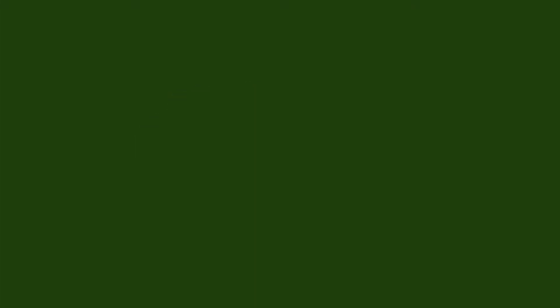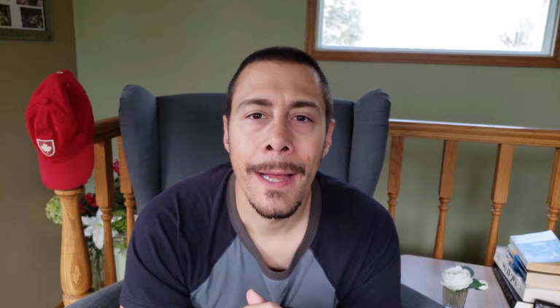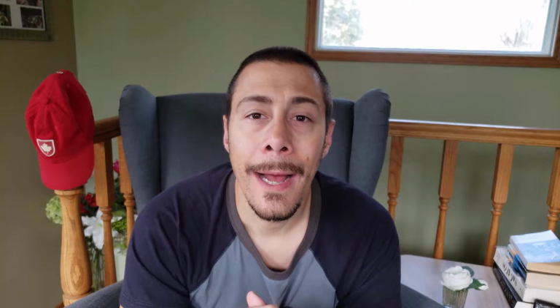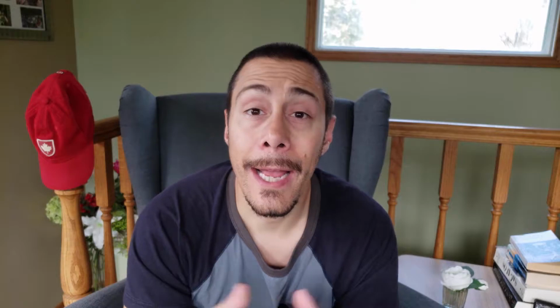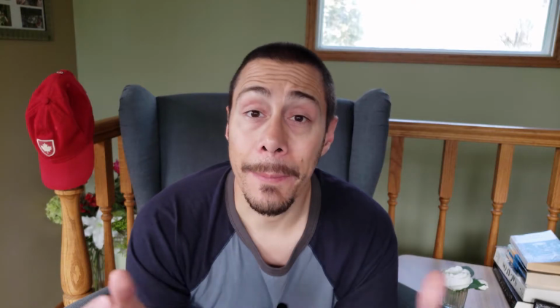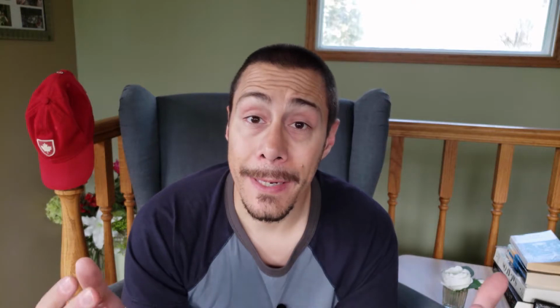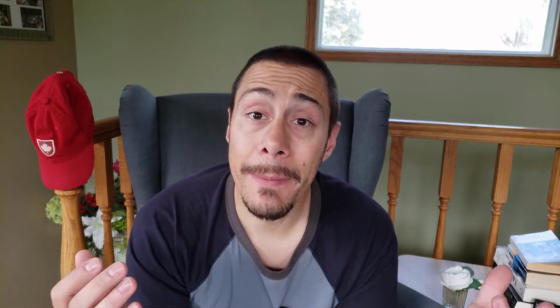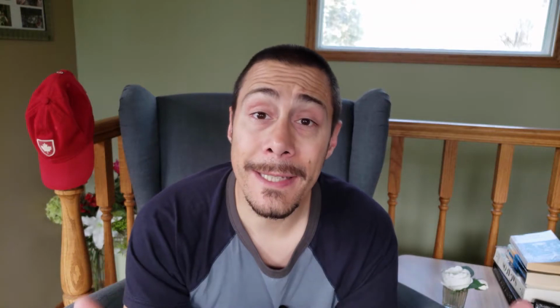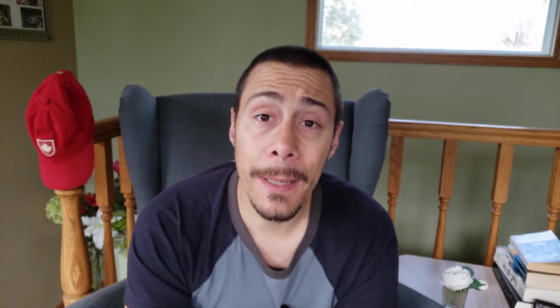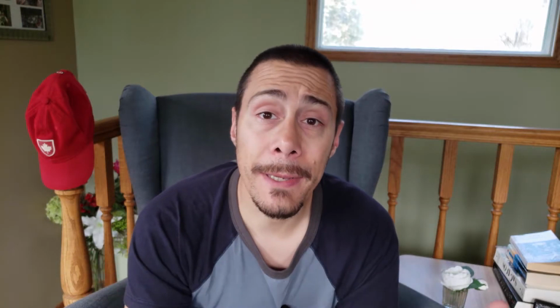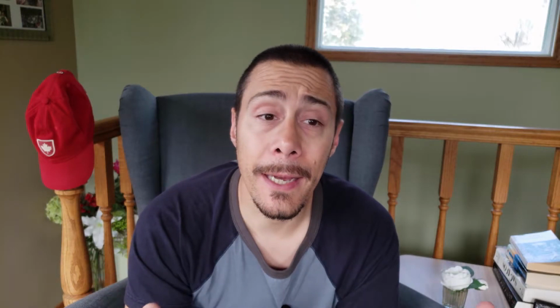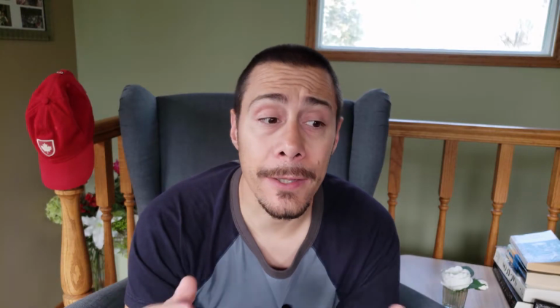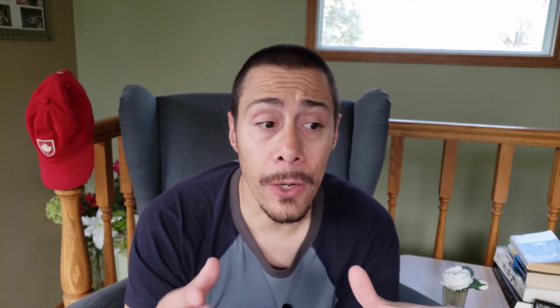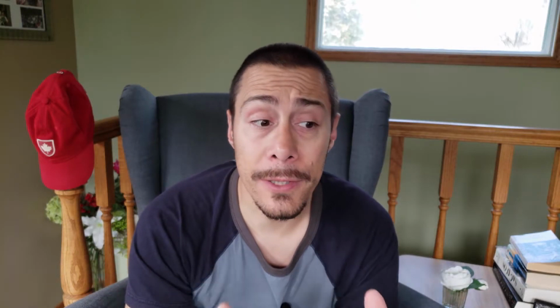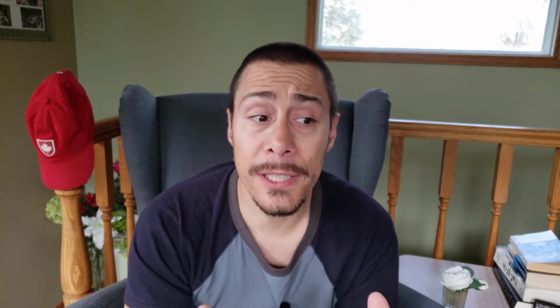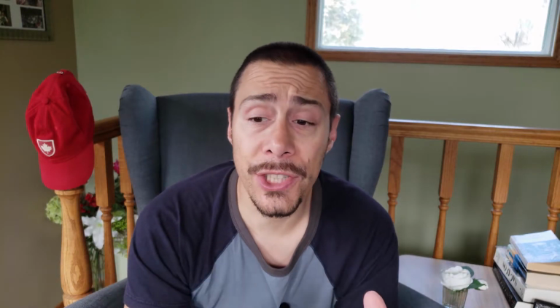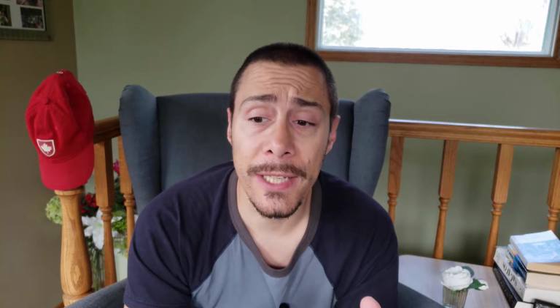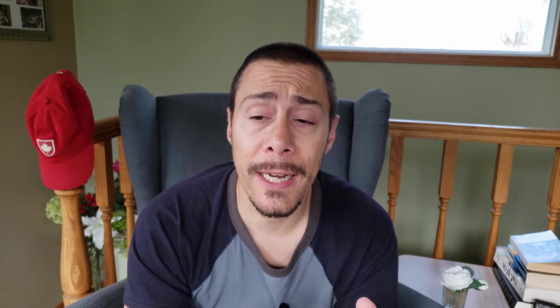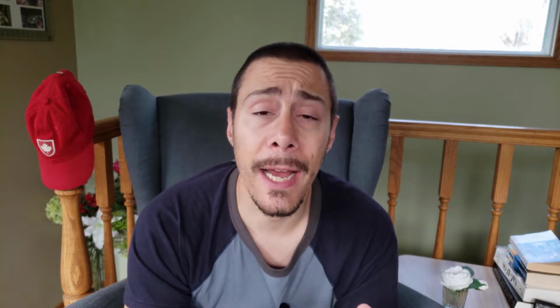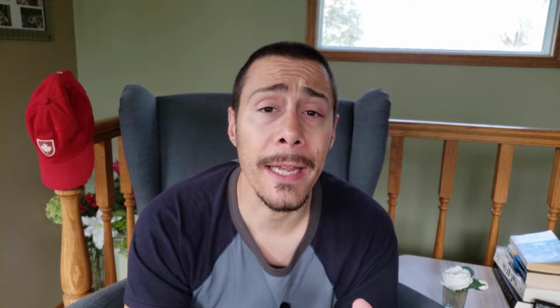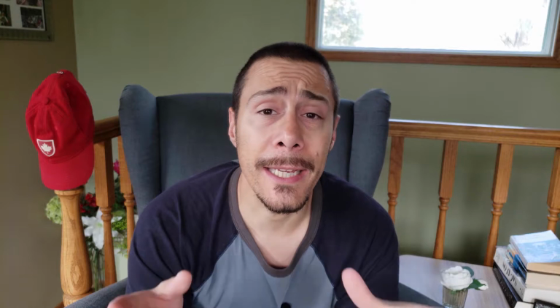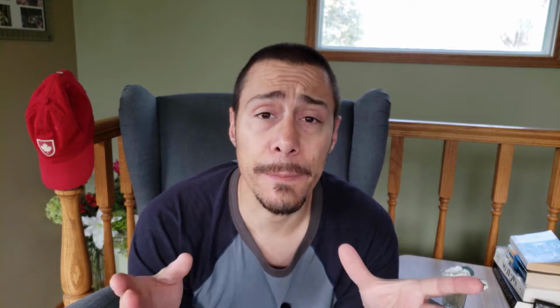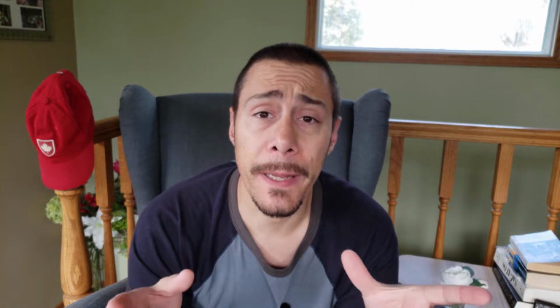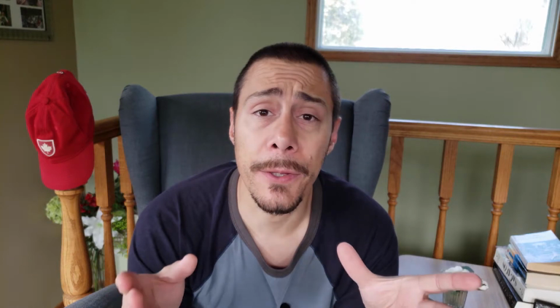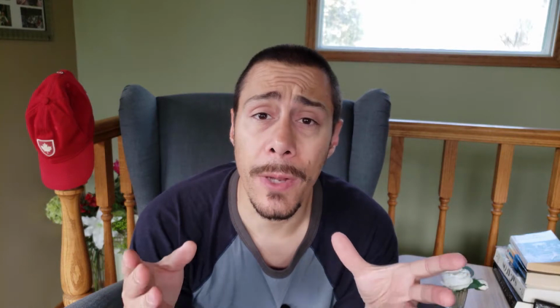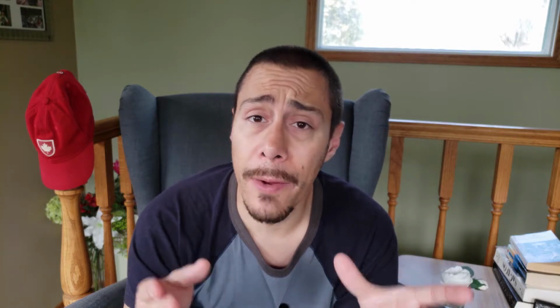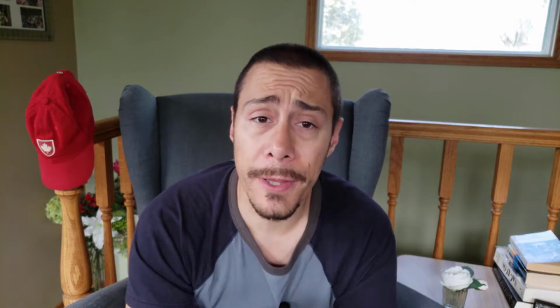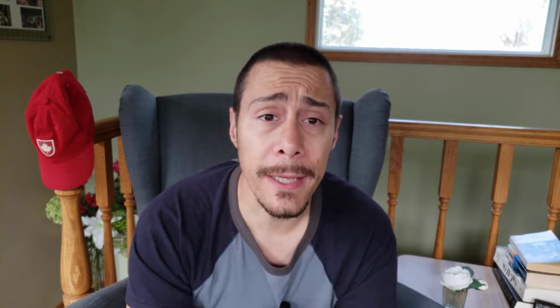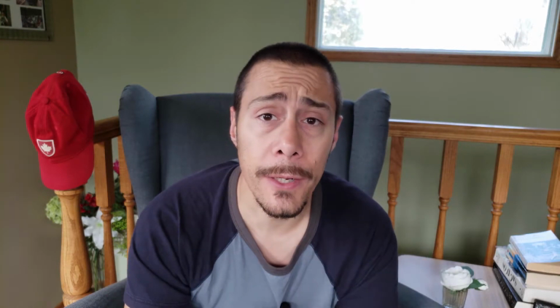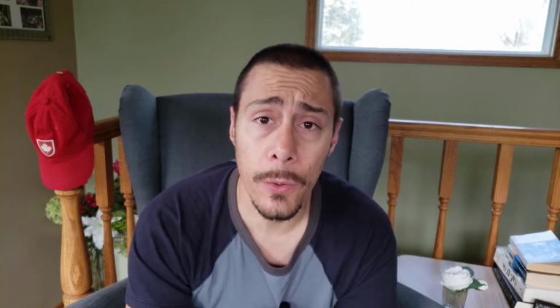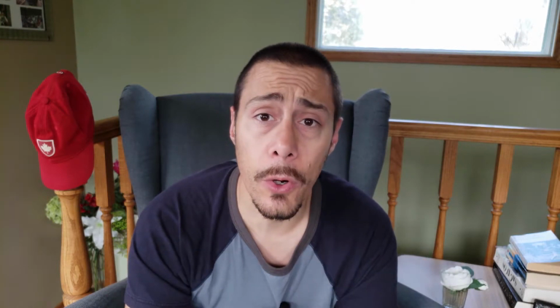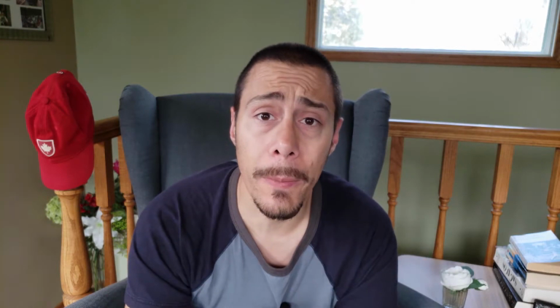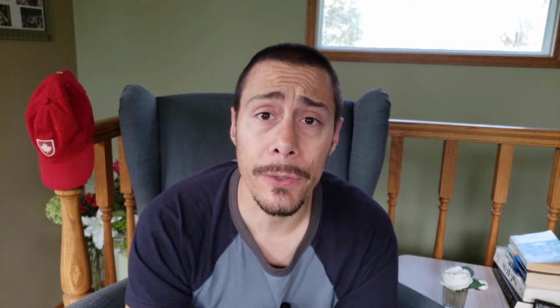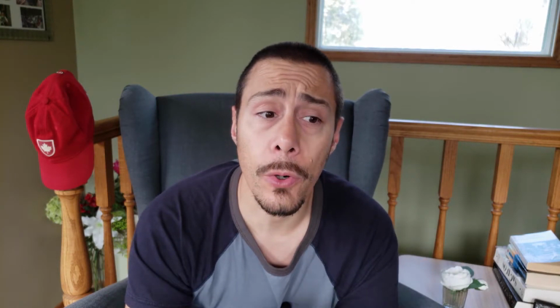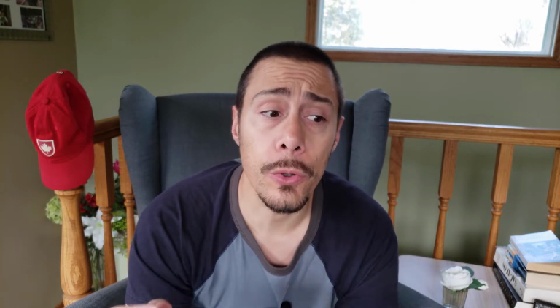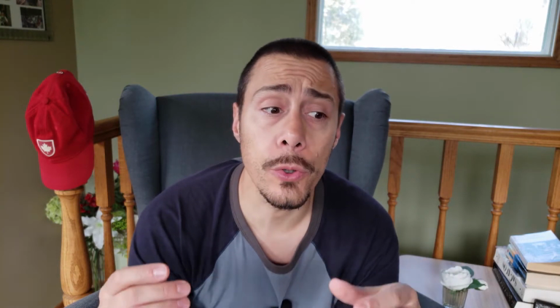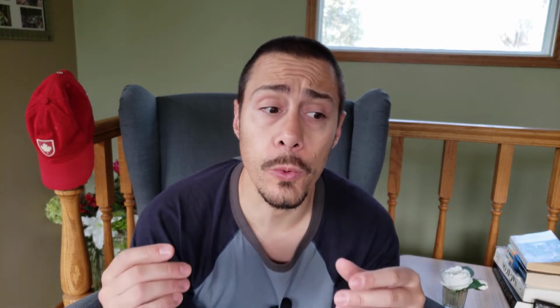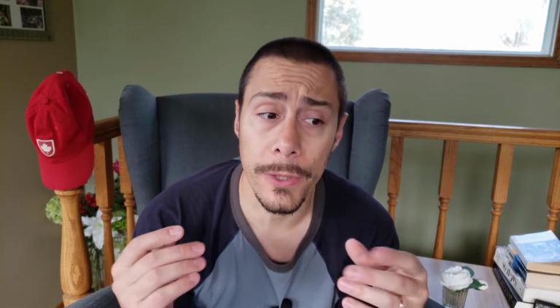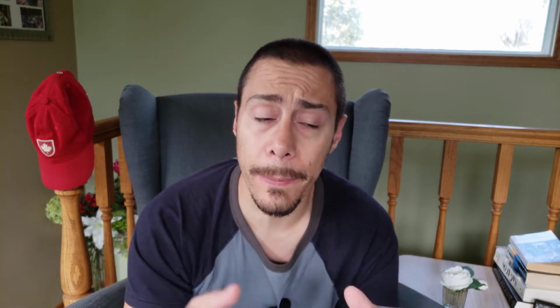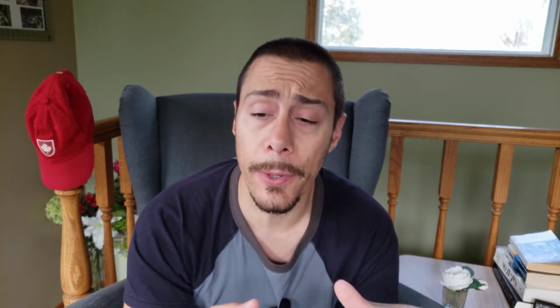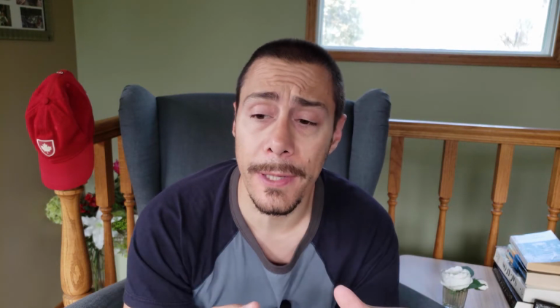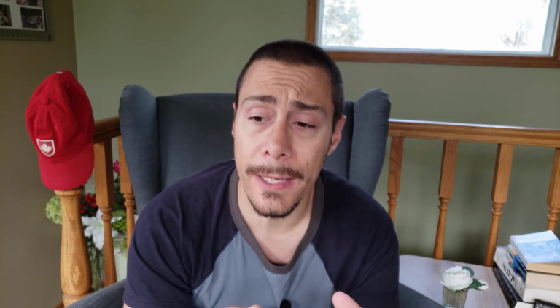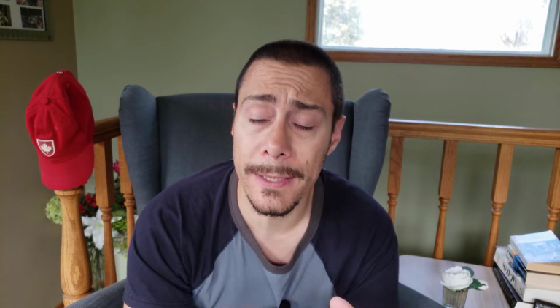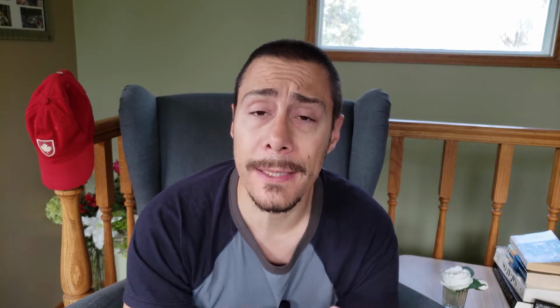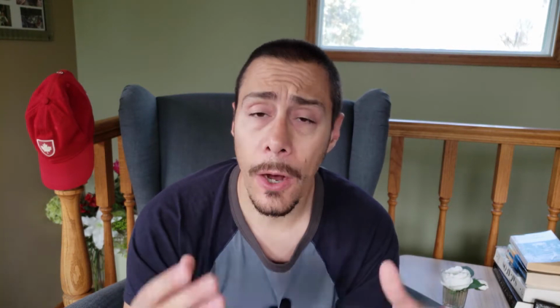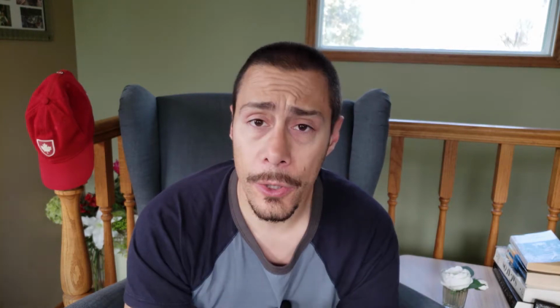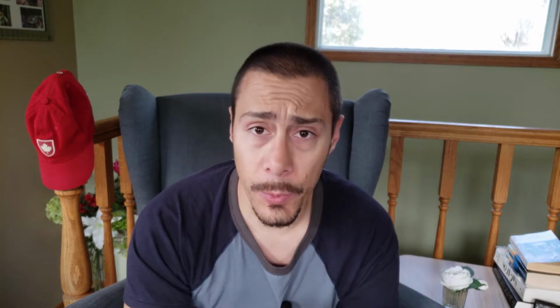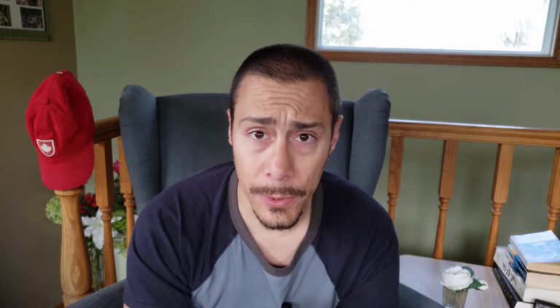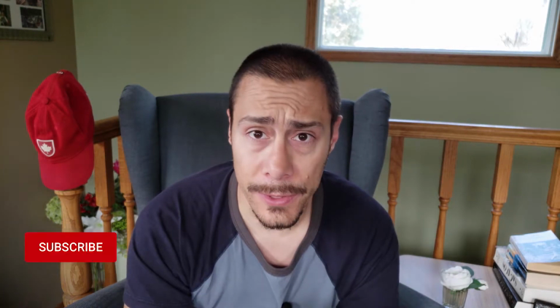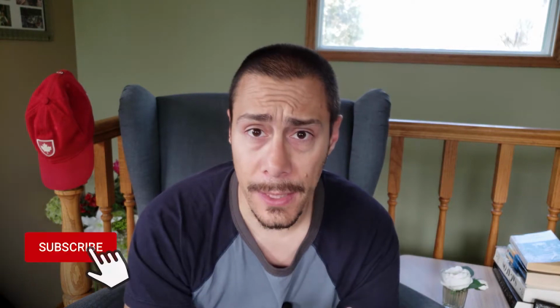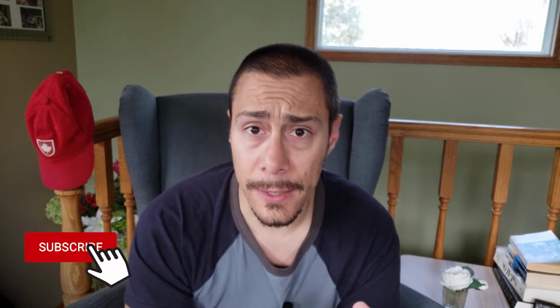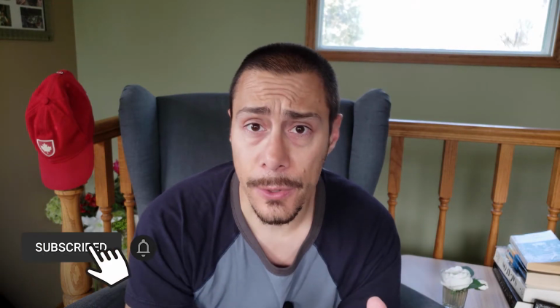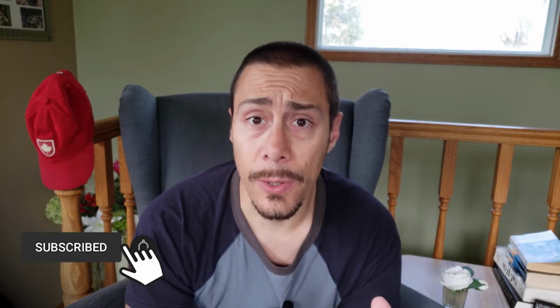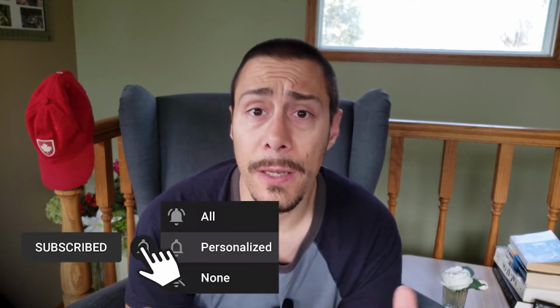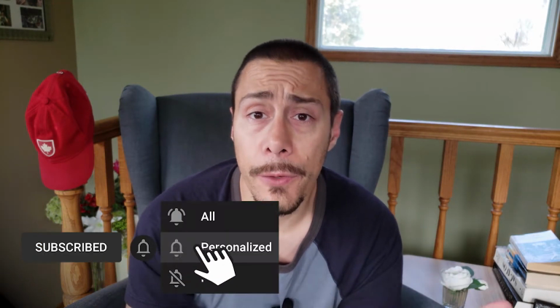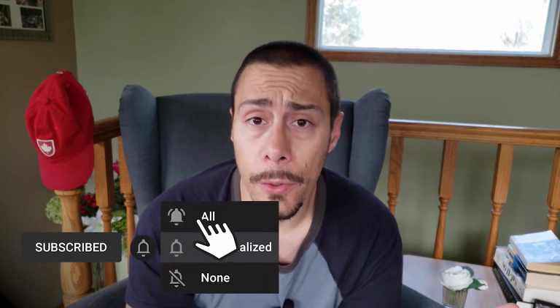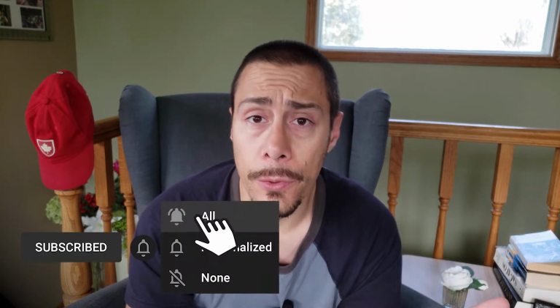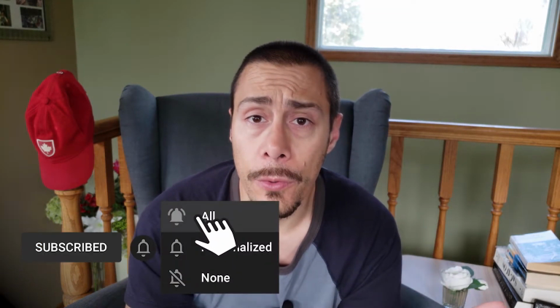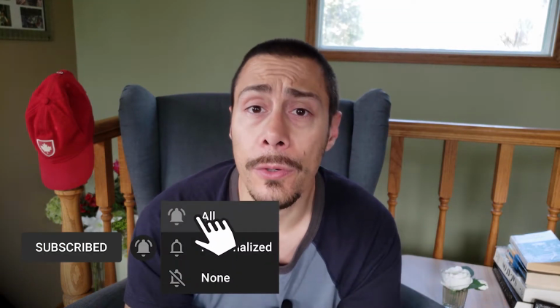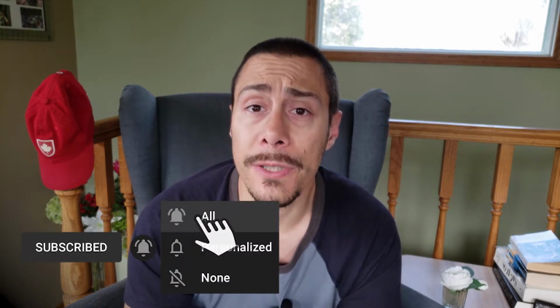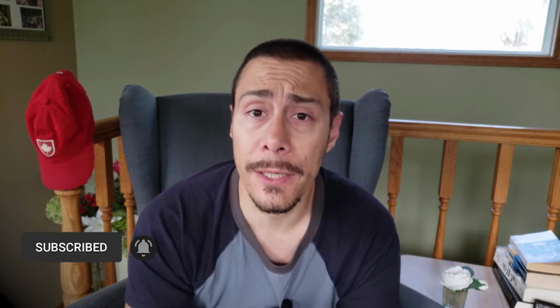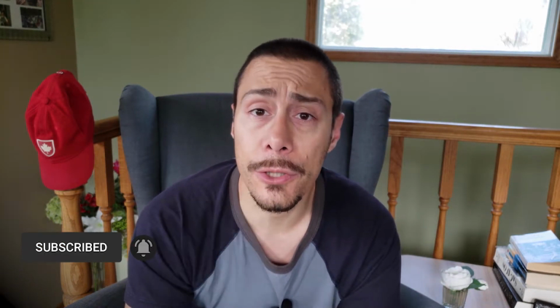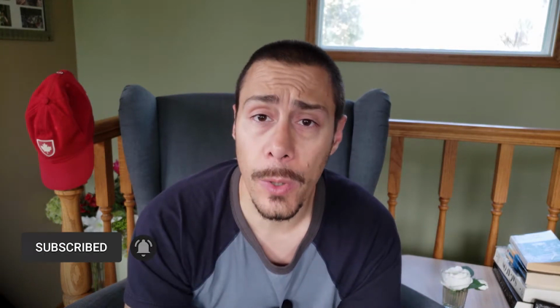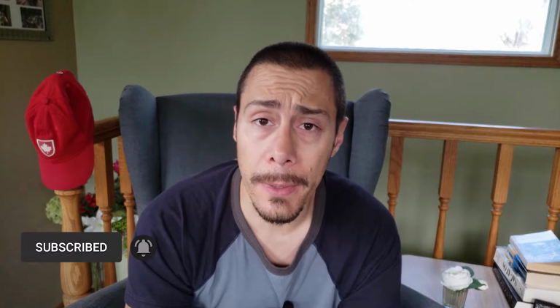My name is Rémy and on this channel I explain everything I know about how to grow Nepenthes on a windowsill, so if you're new, consider subscribing.